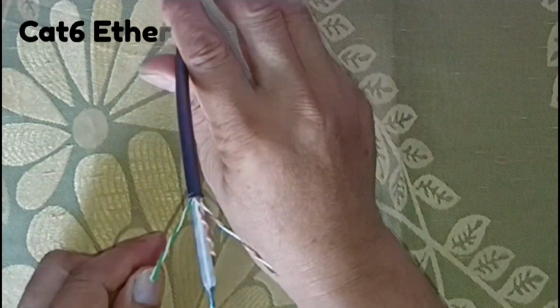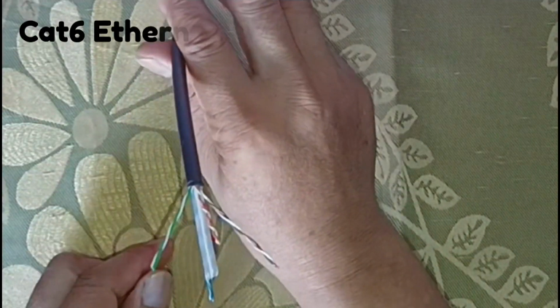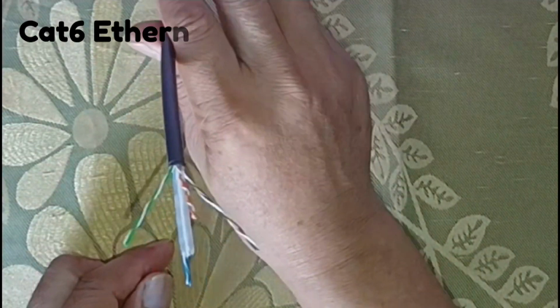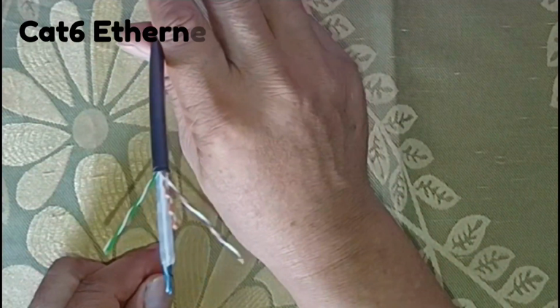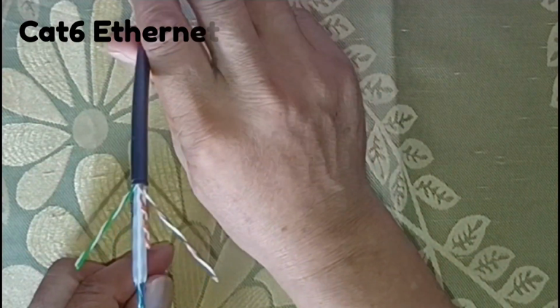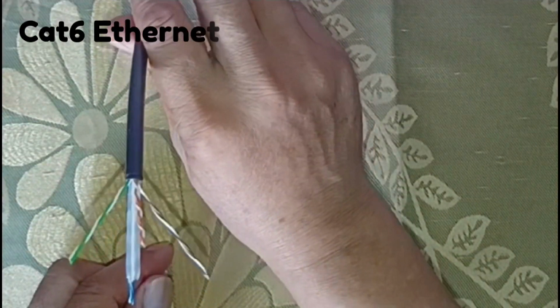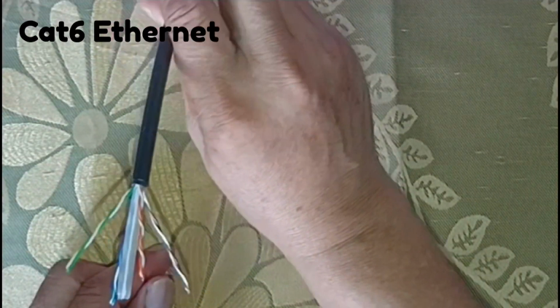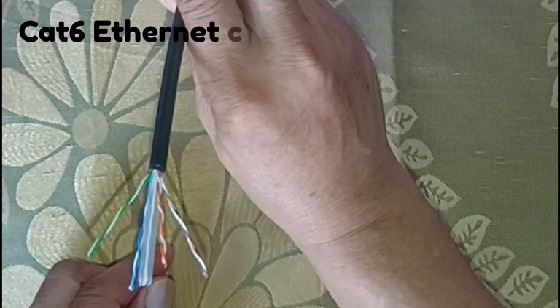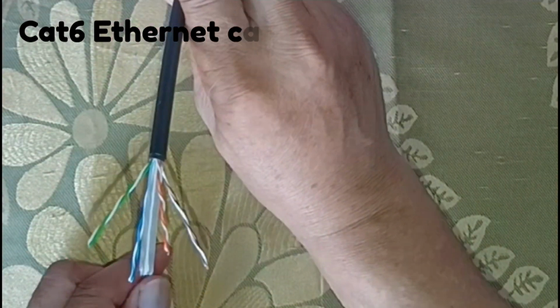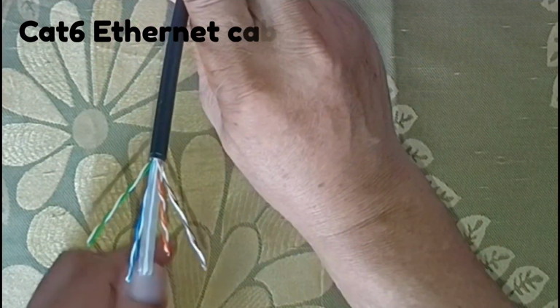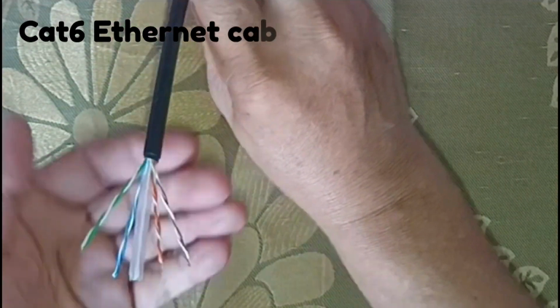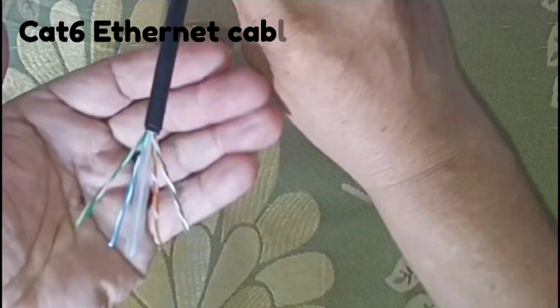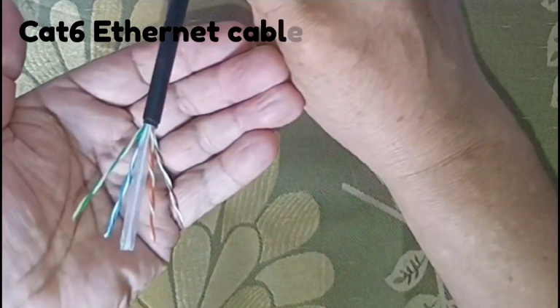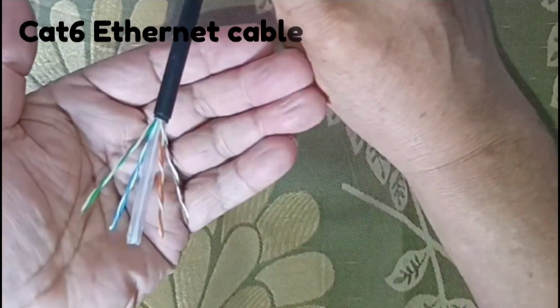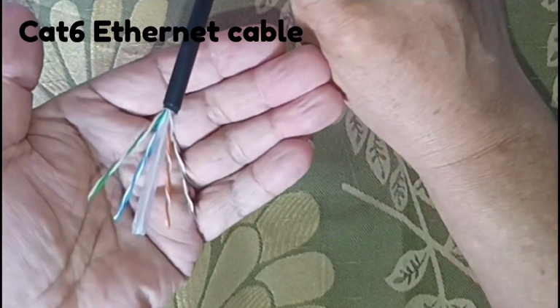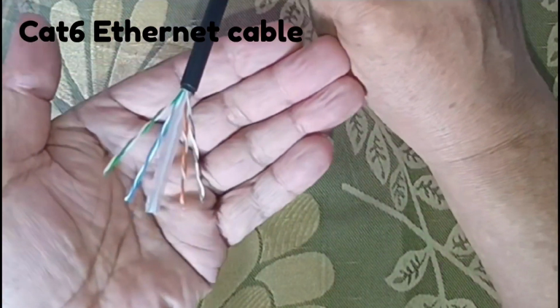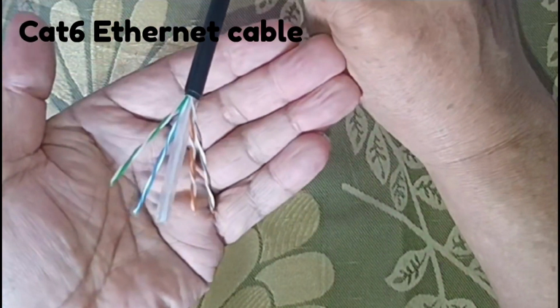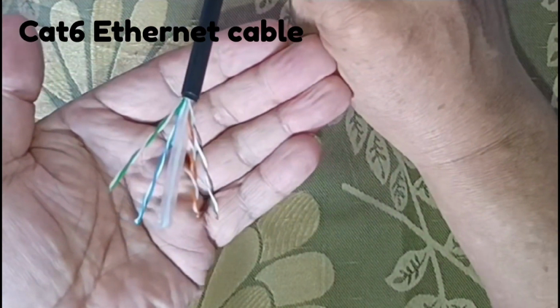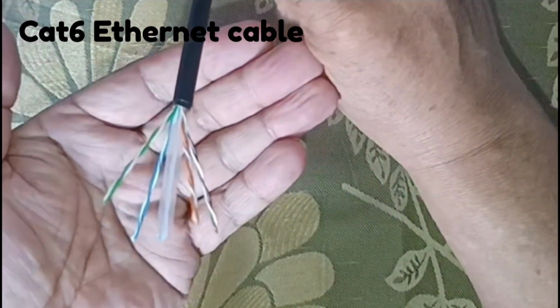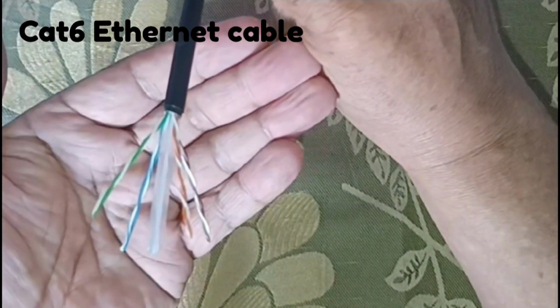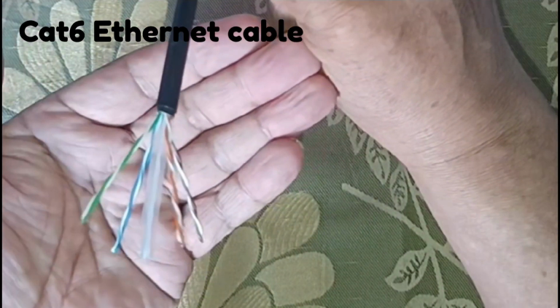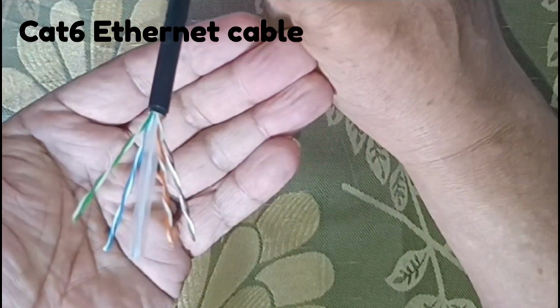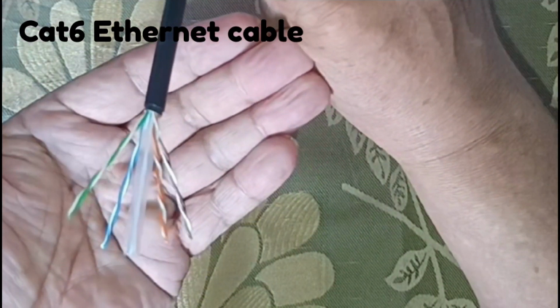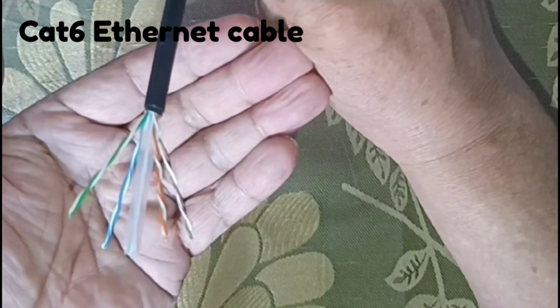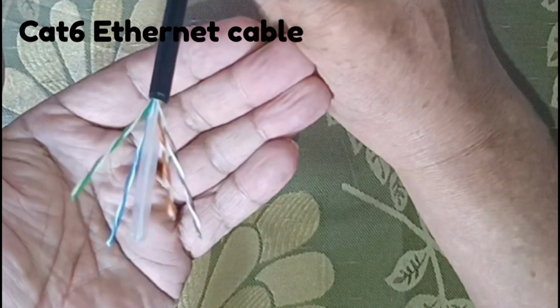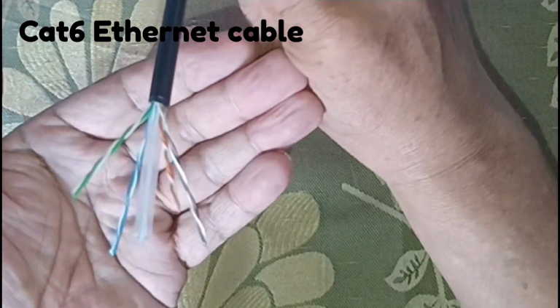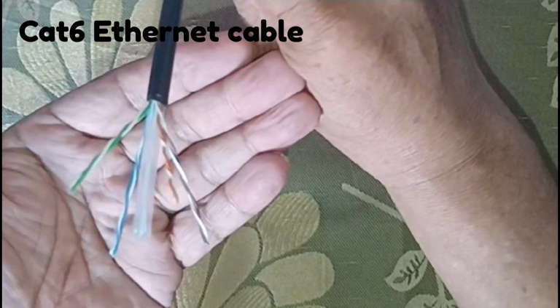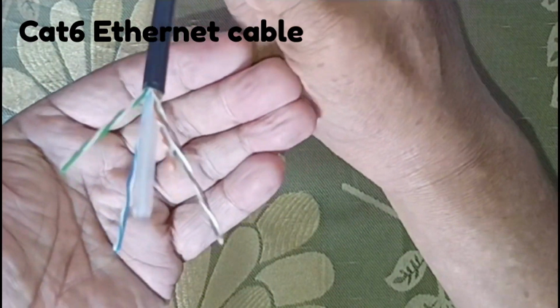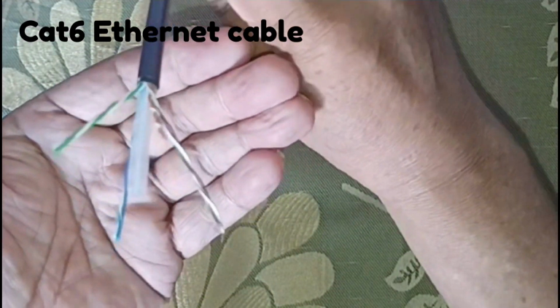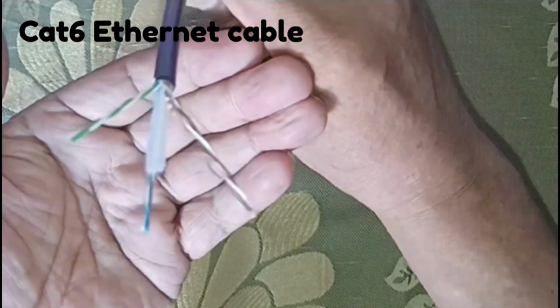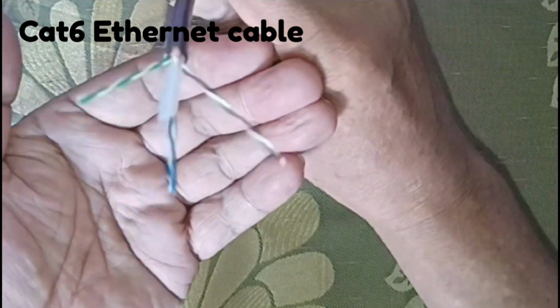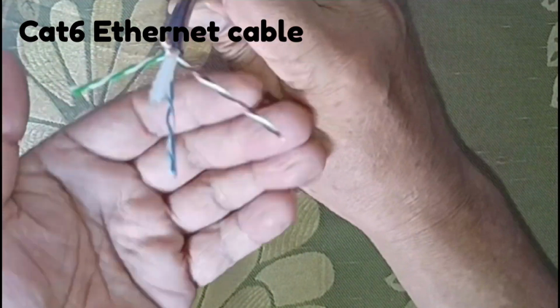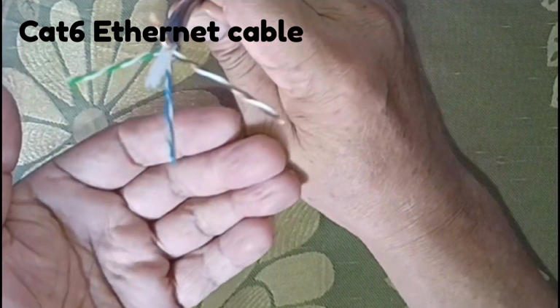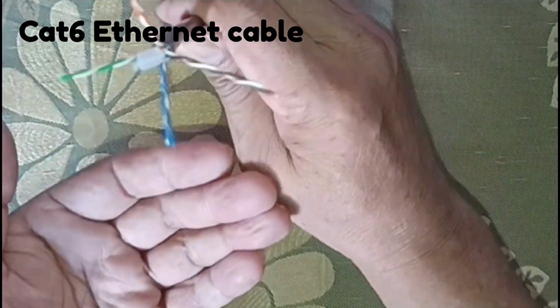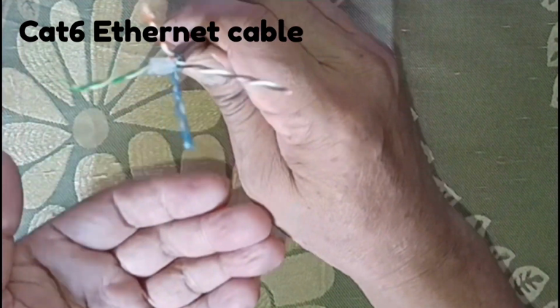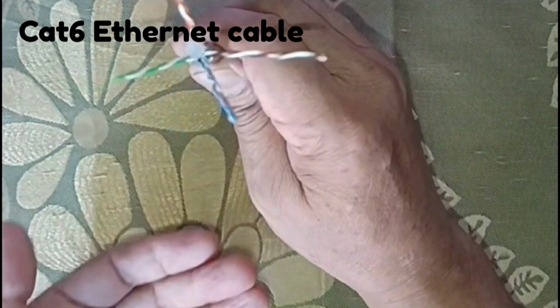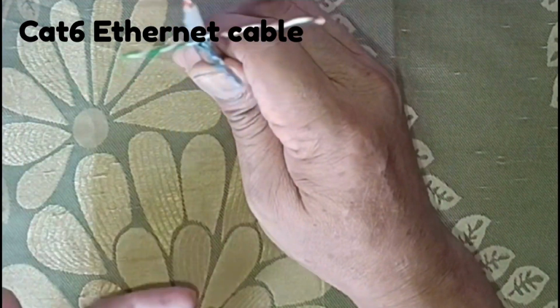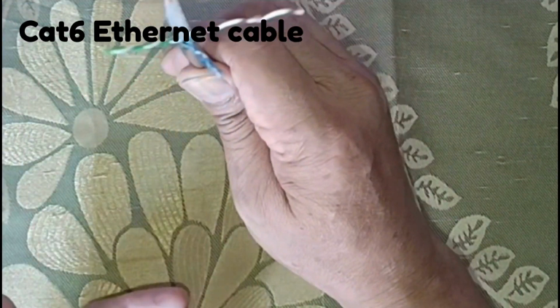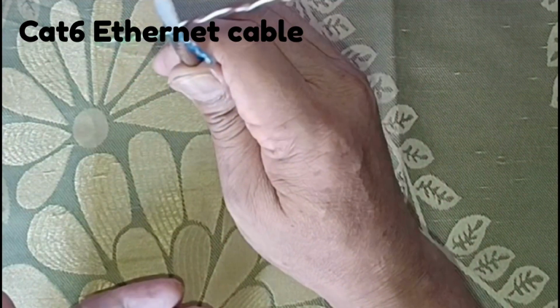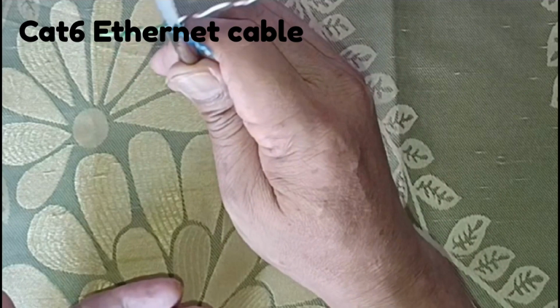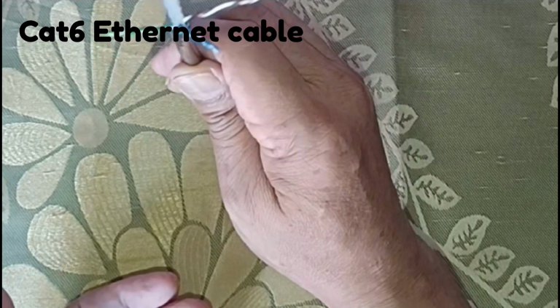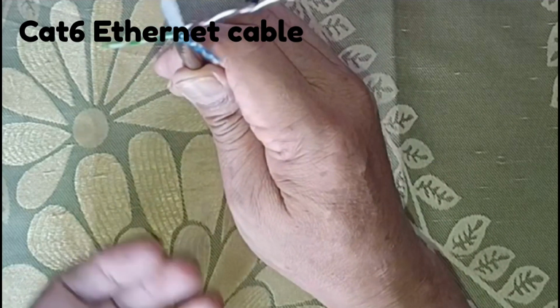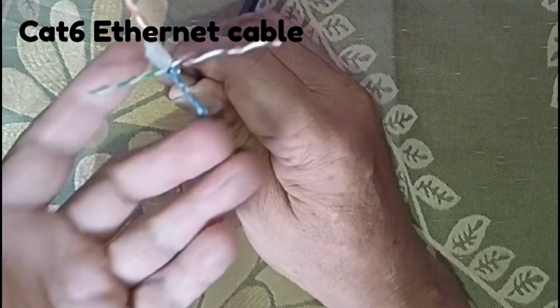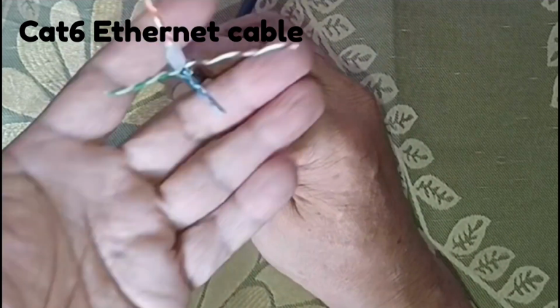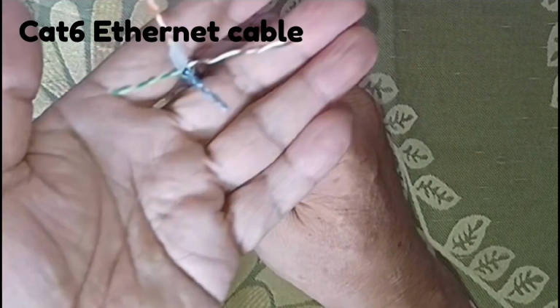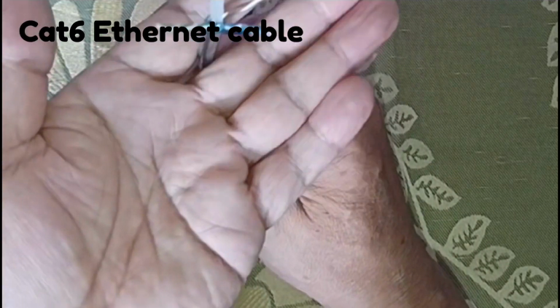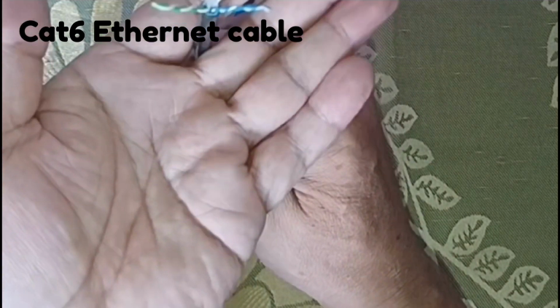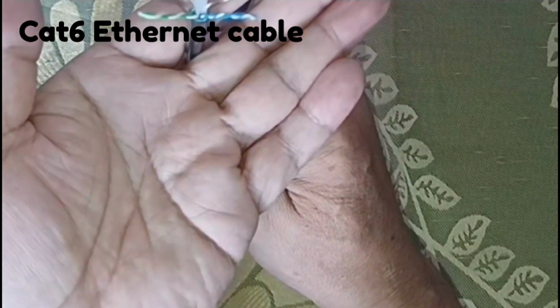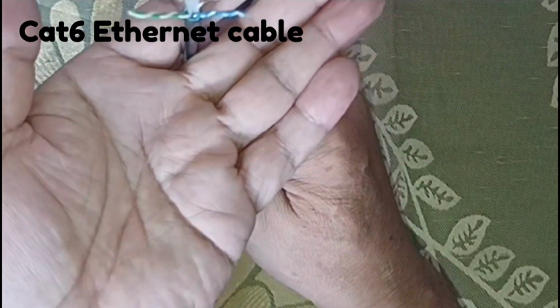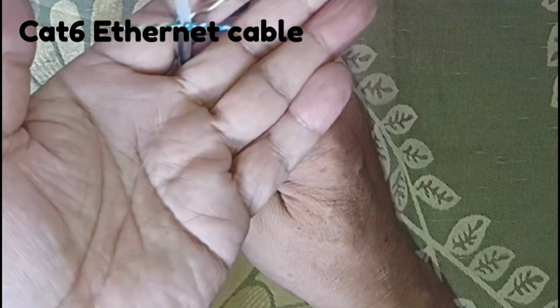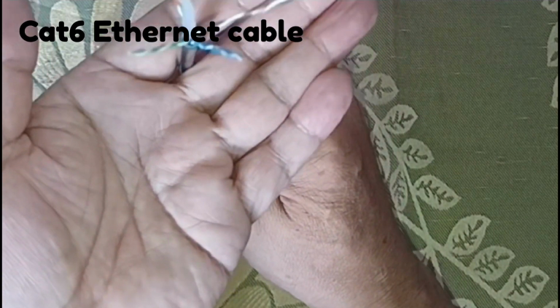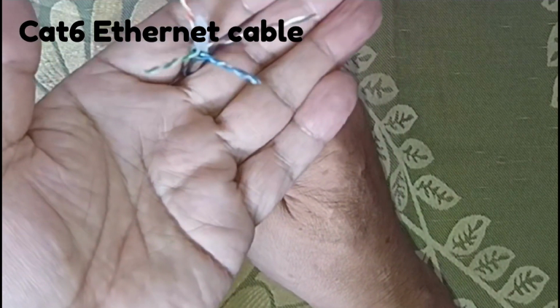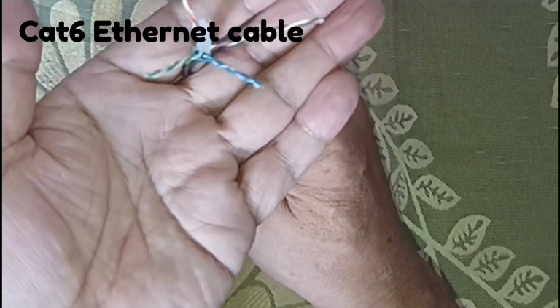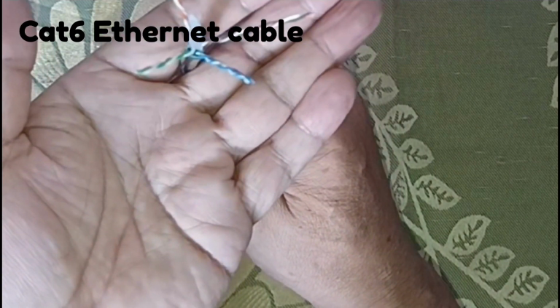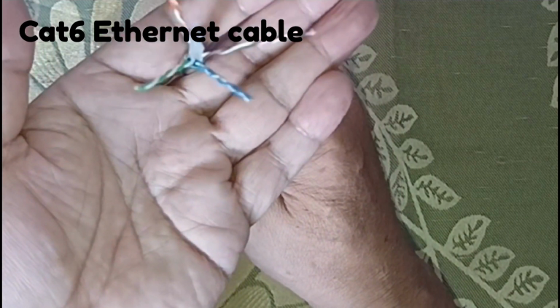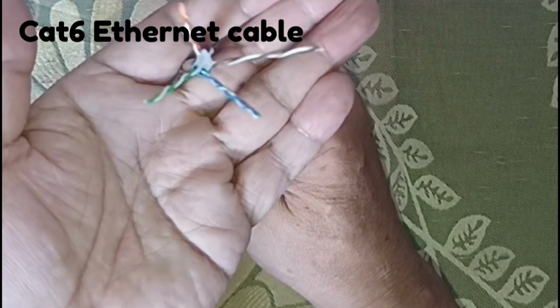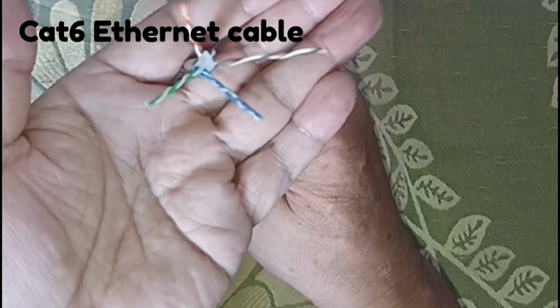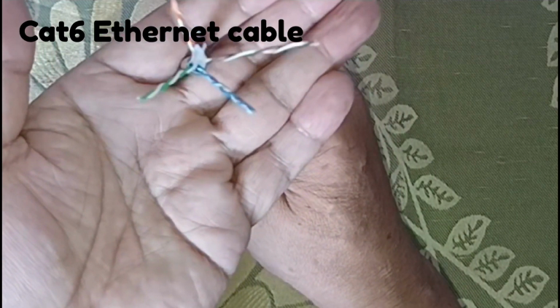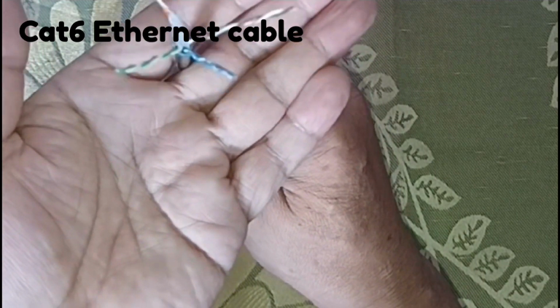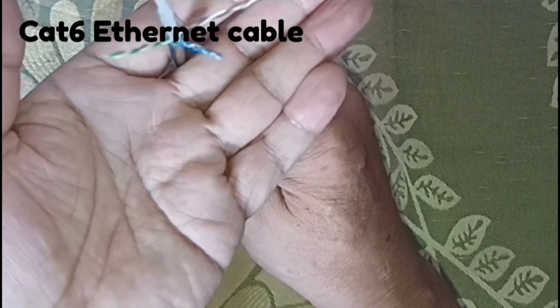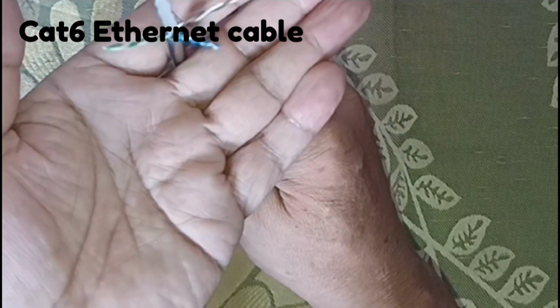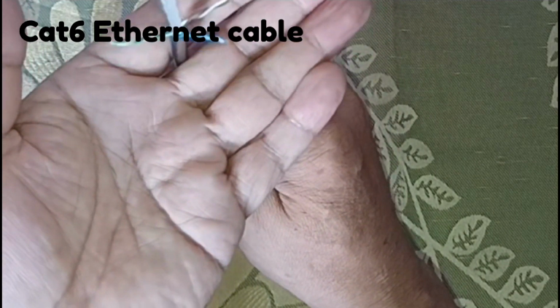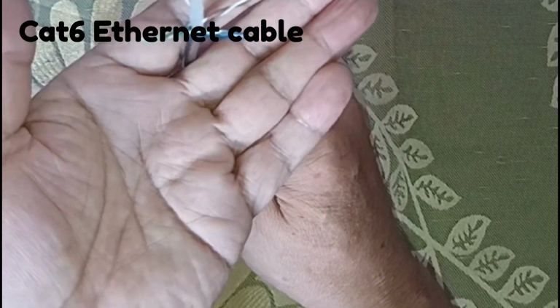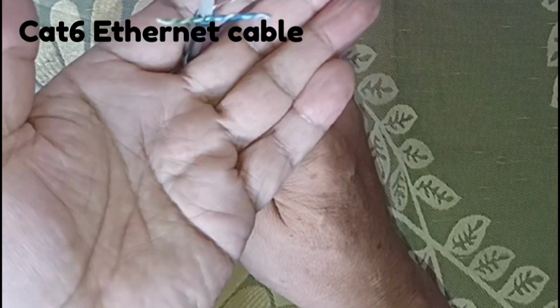Our video today is about Cat 6 Ethernet Cable — how to make, cut, crimp, and test the cable.